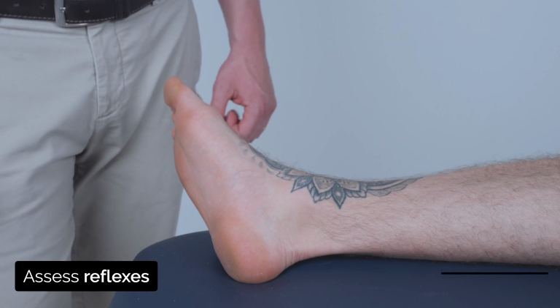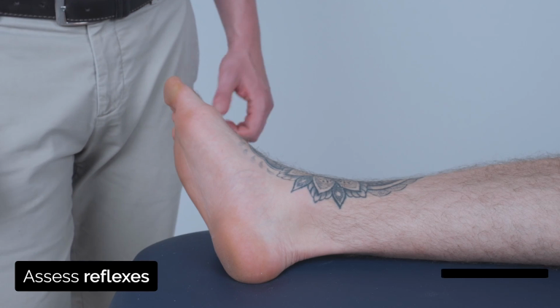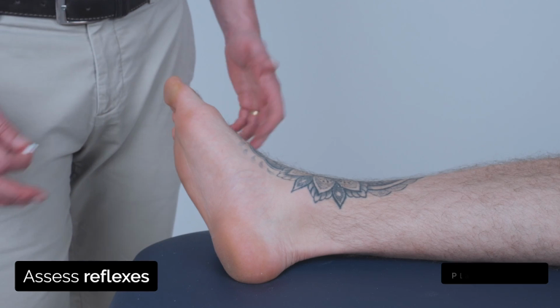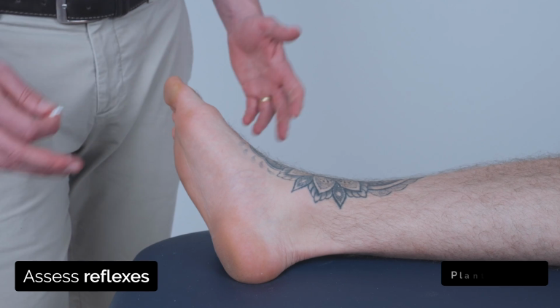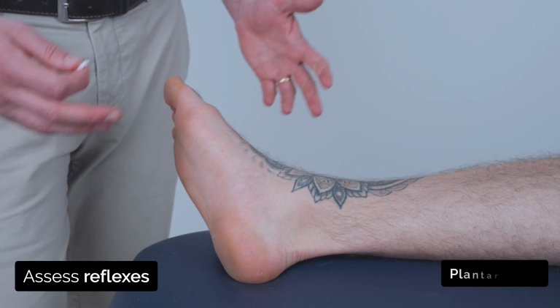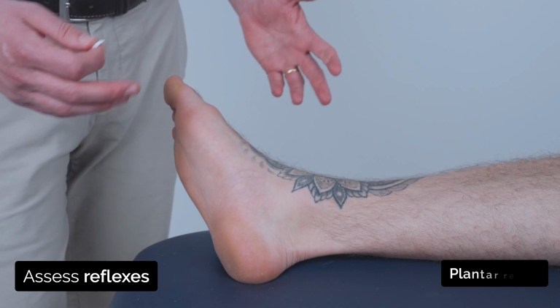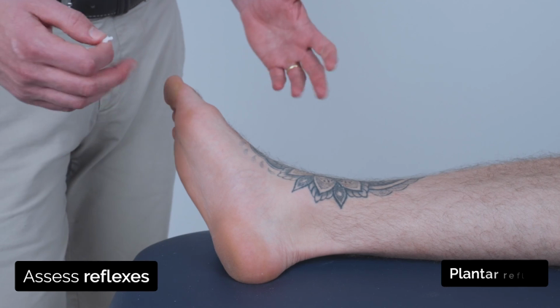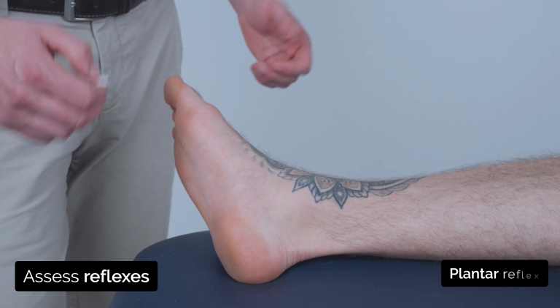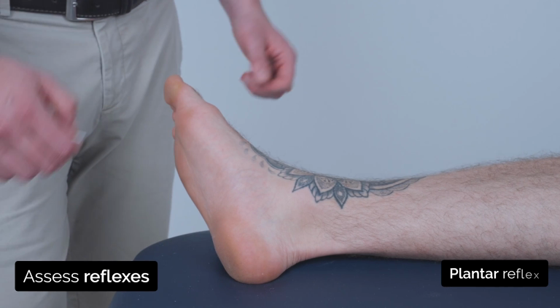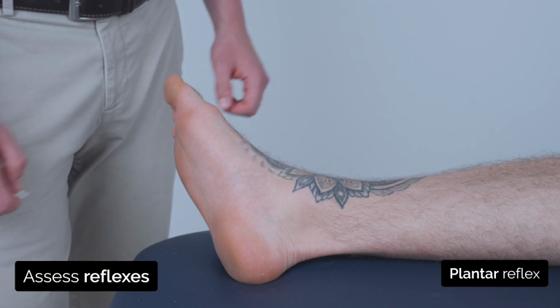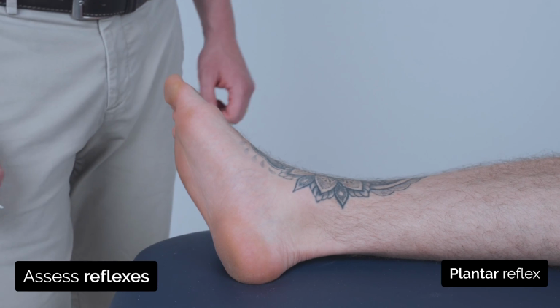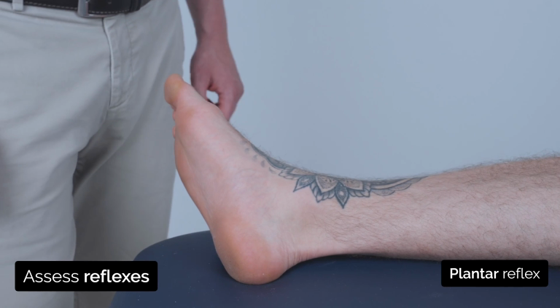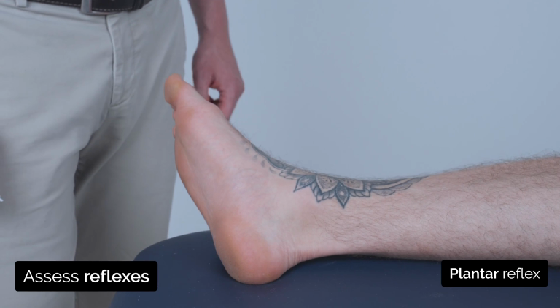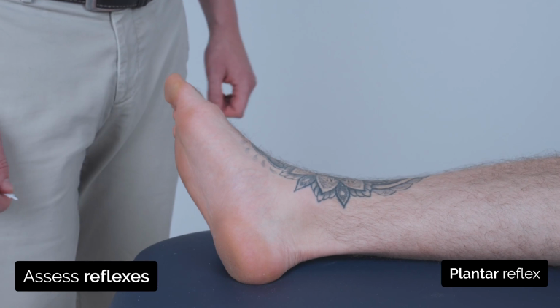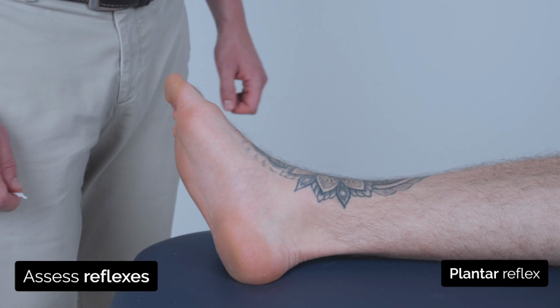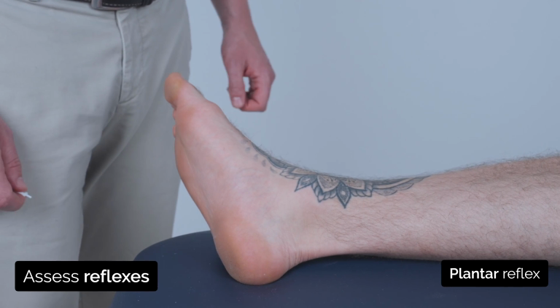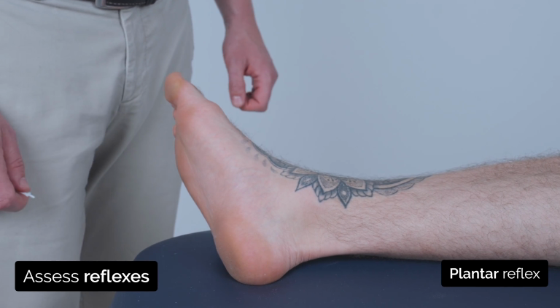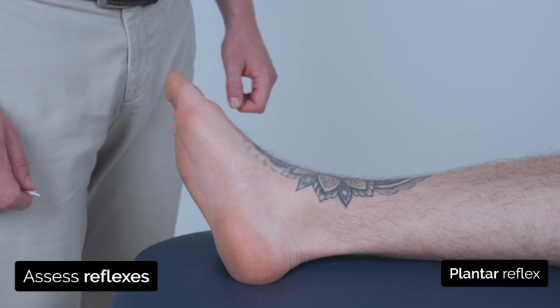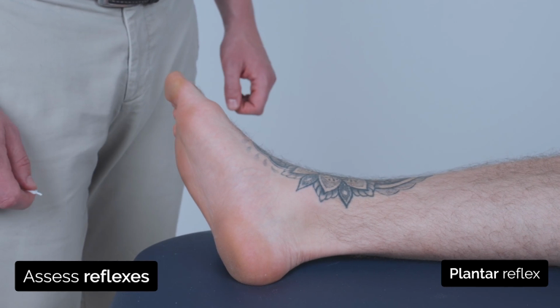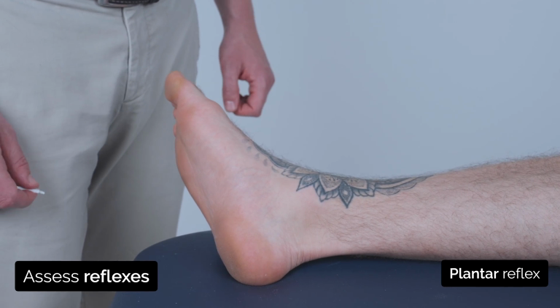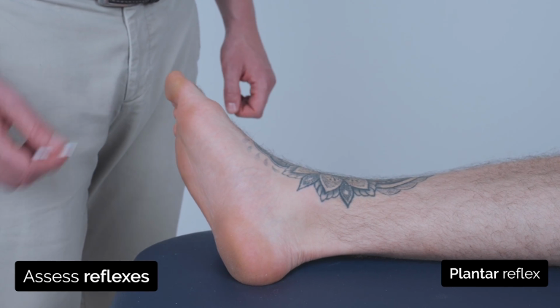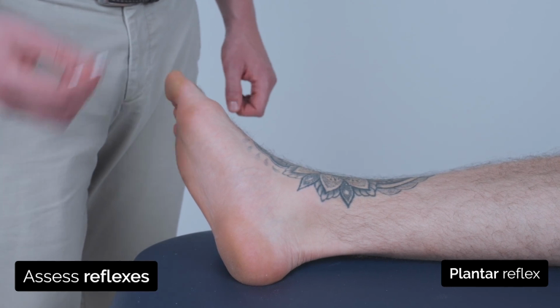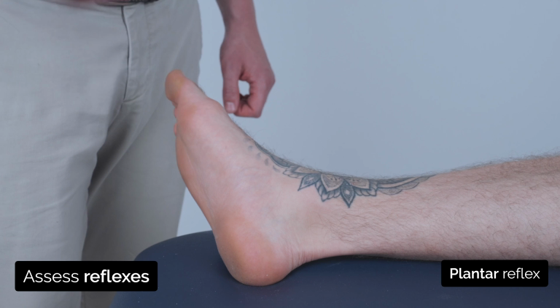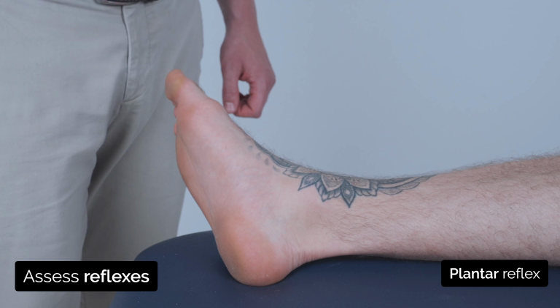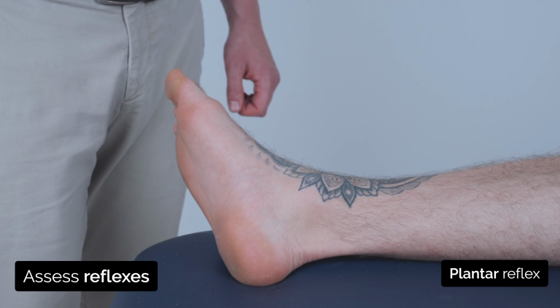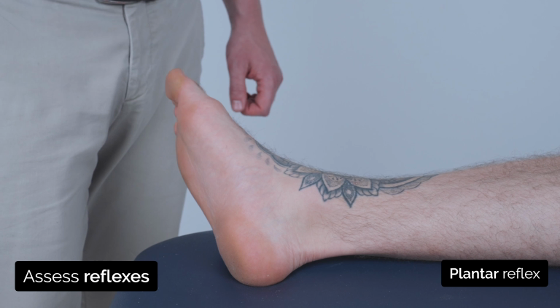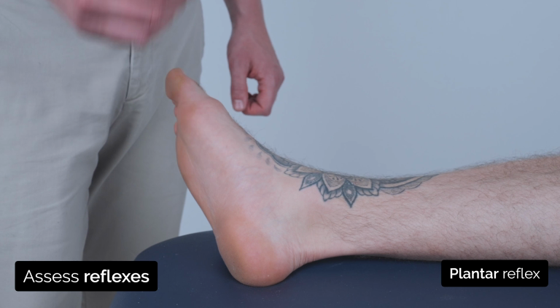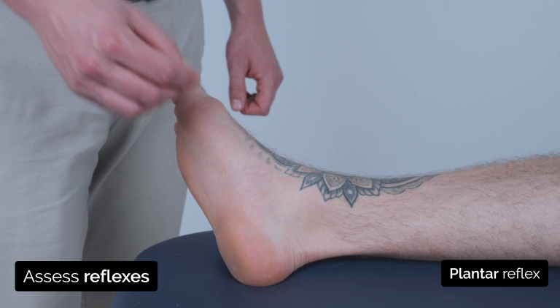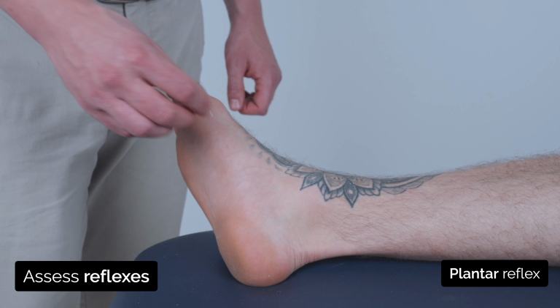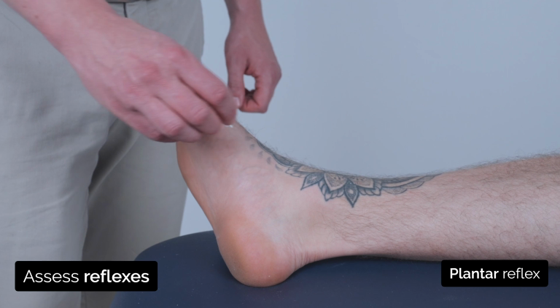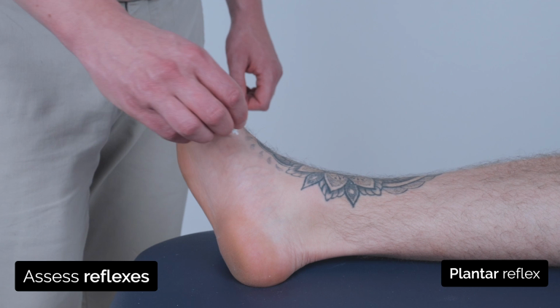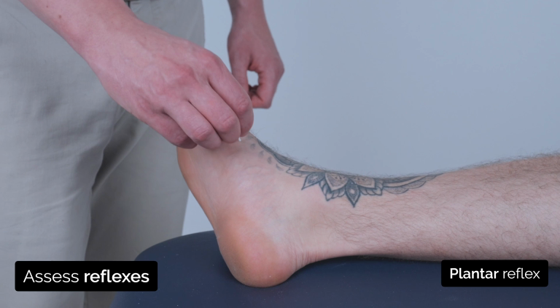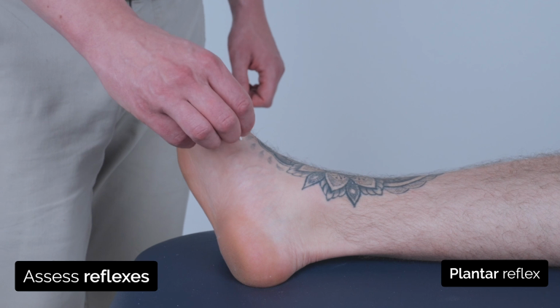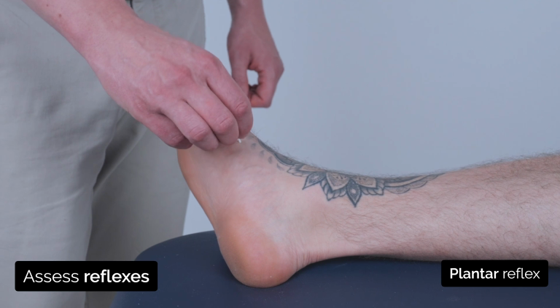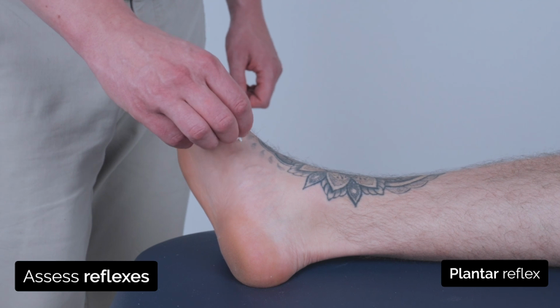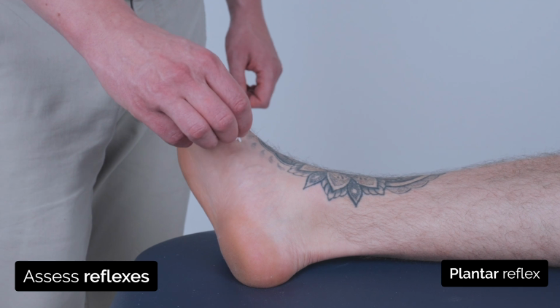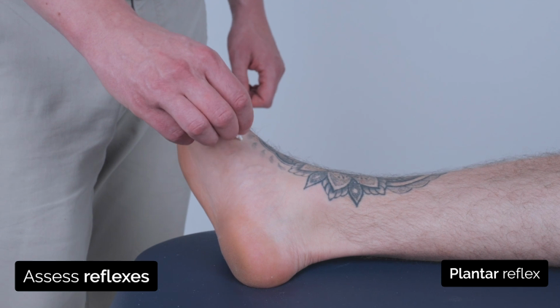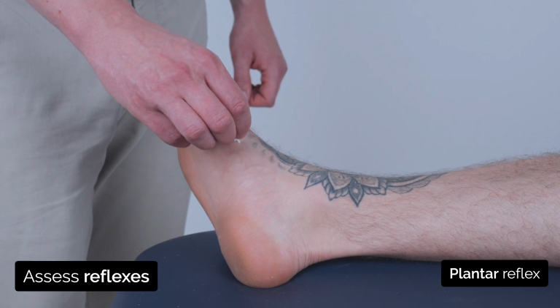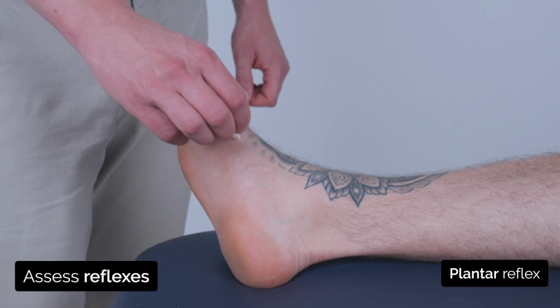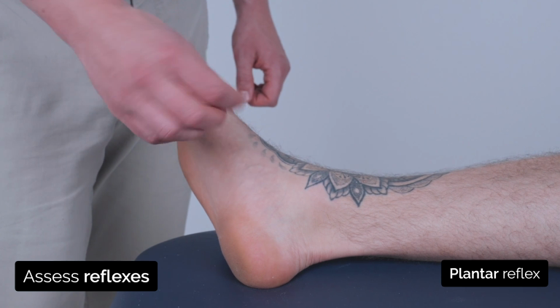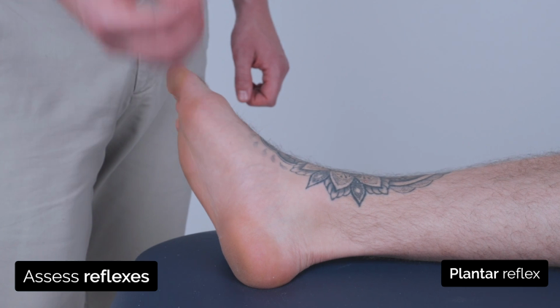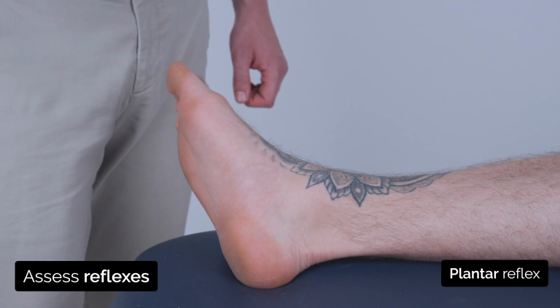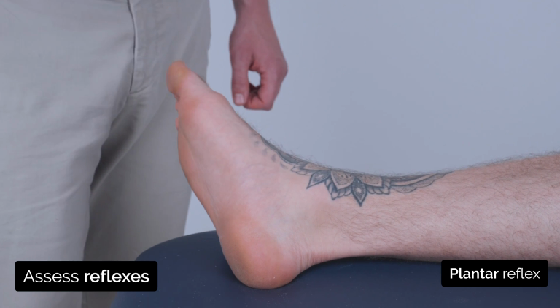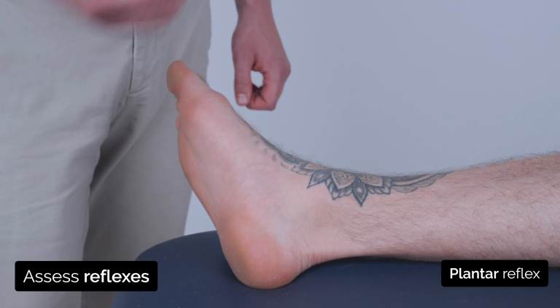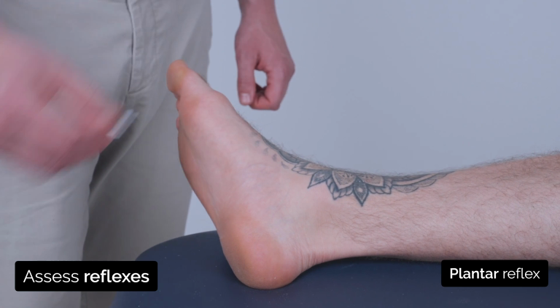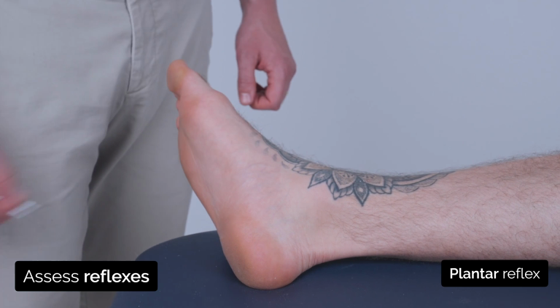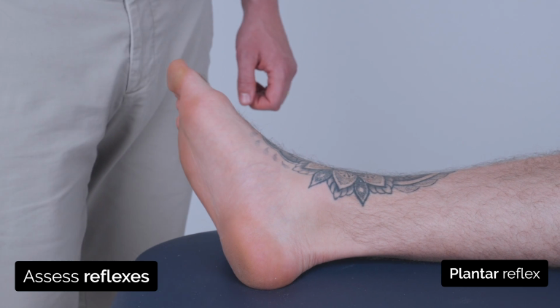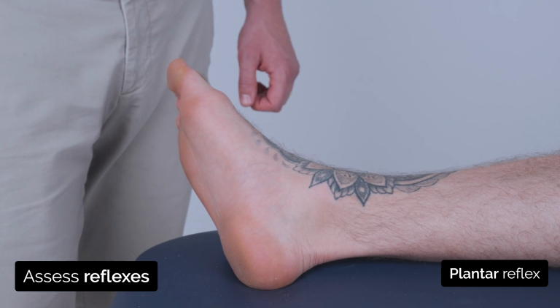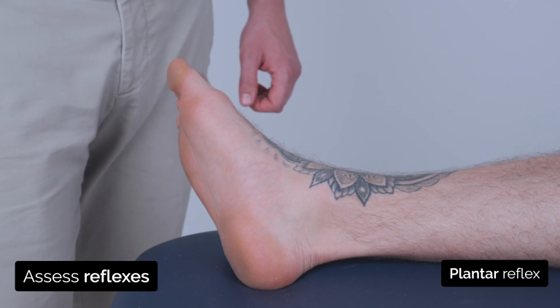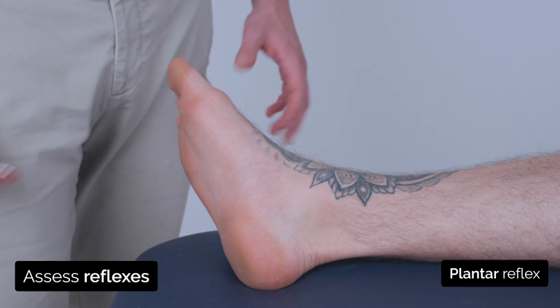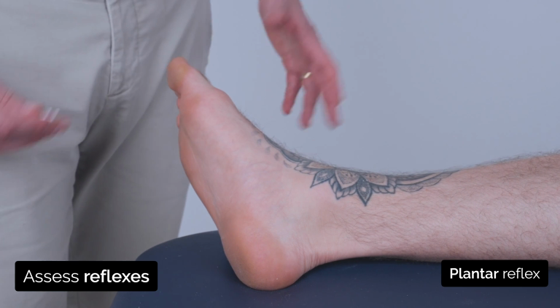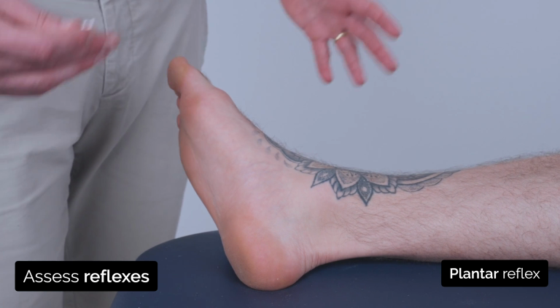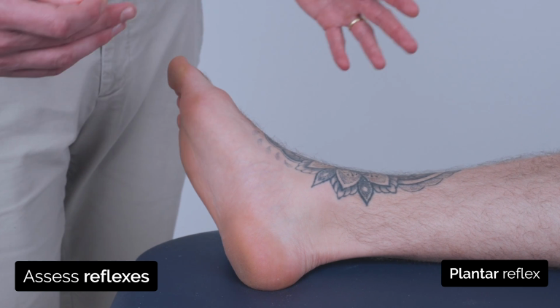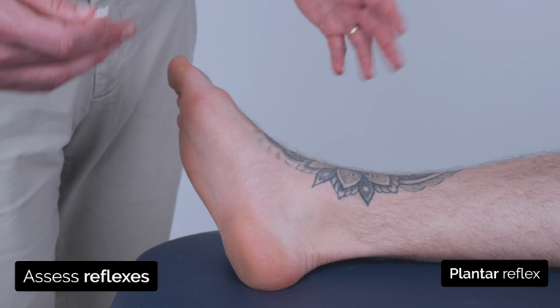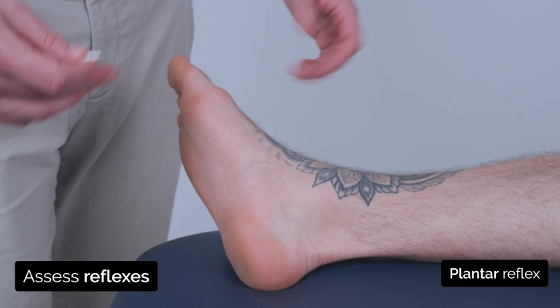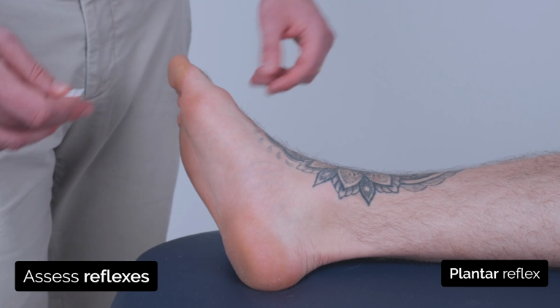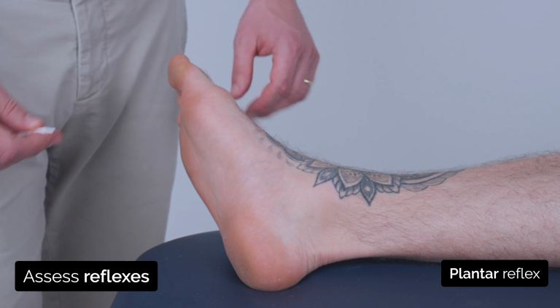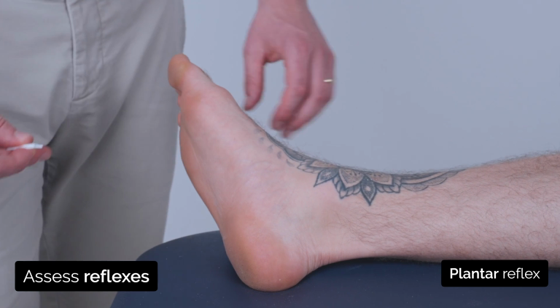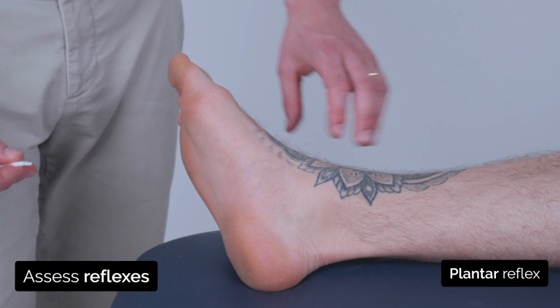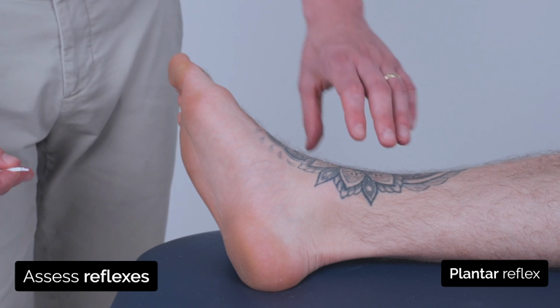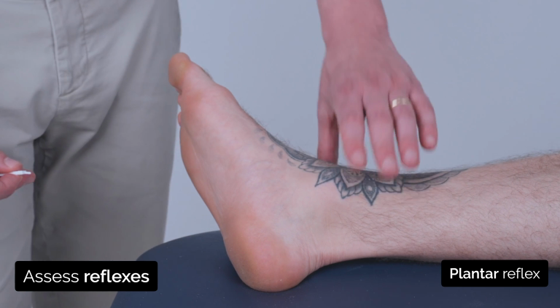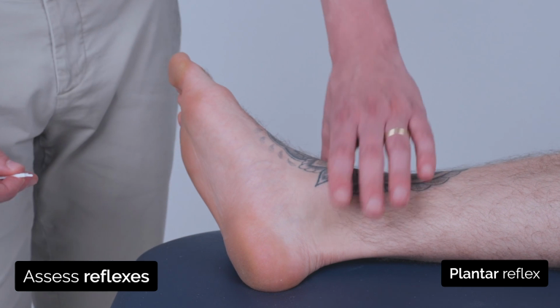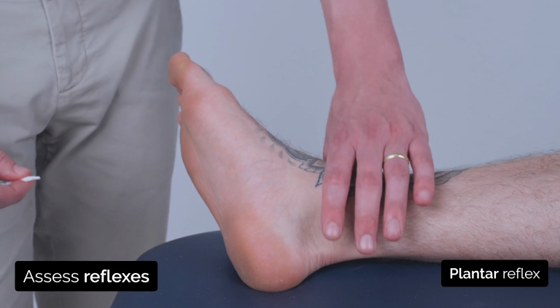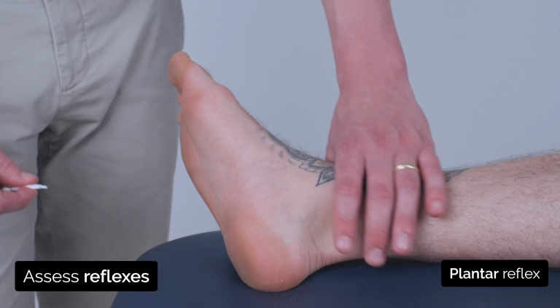Now I'm going to test a reflex in your foot. I'm just going to use this dull end of this tip — it may feel a little bit ticklish.